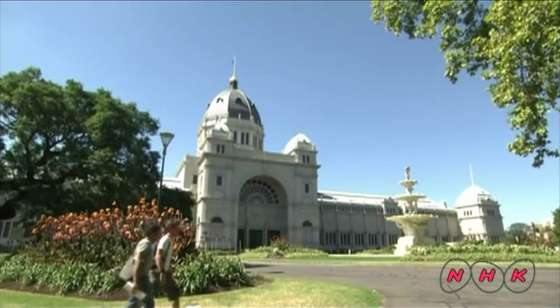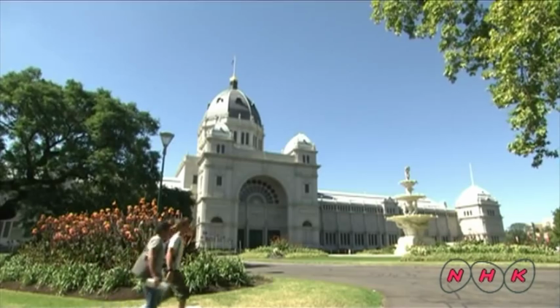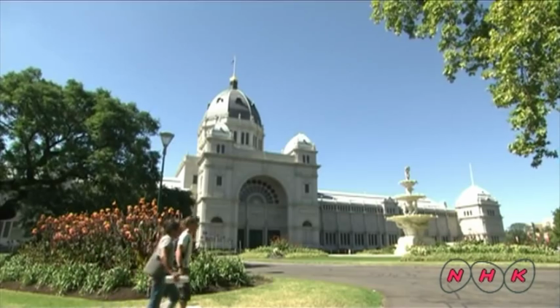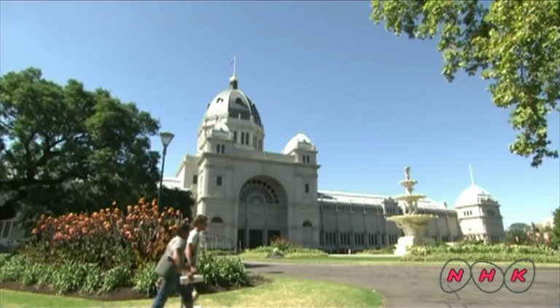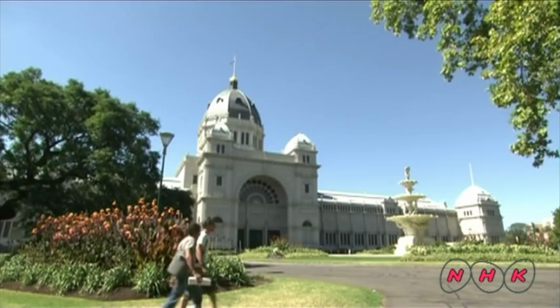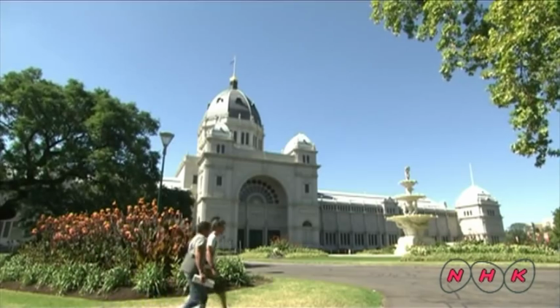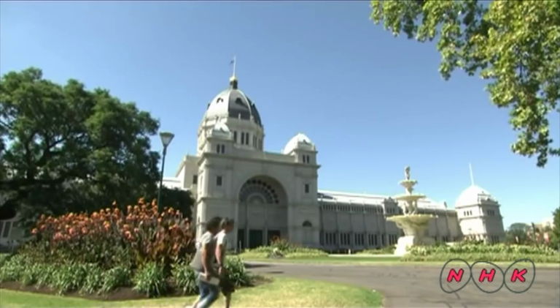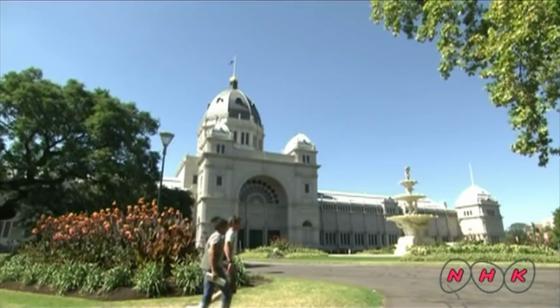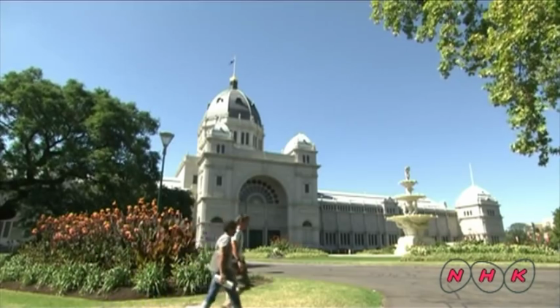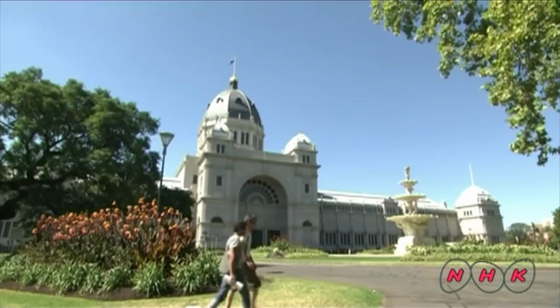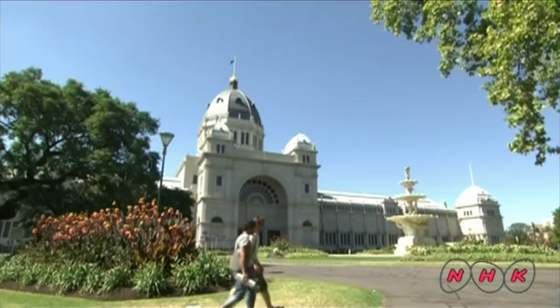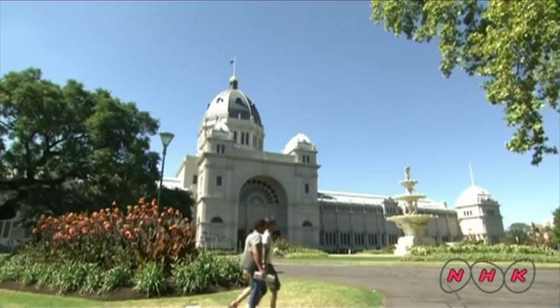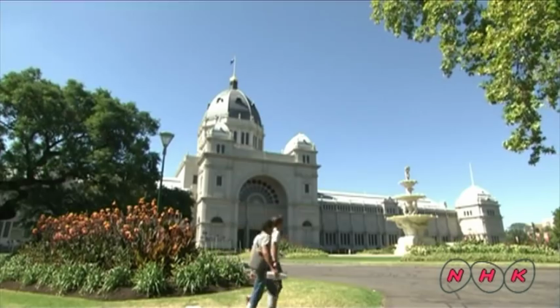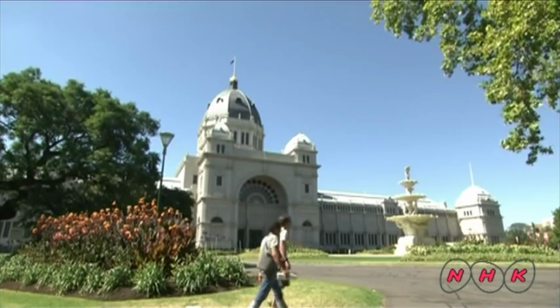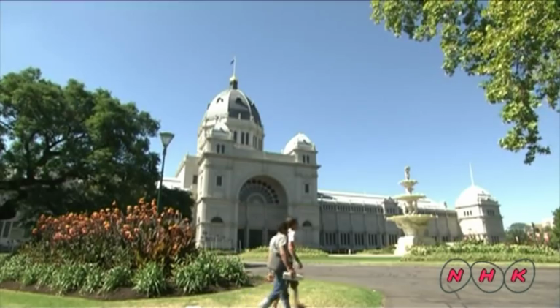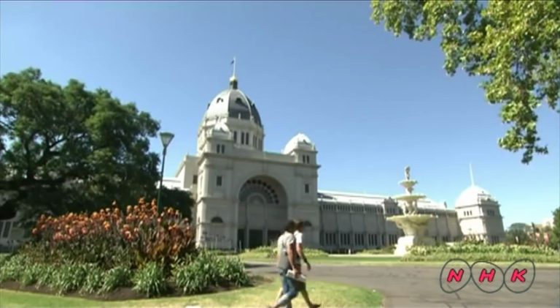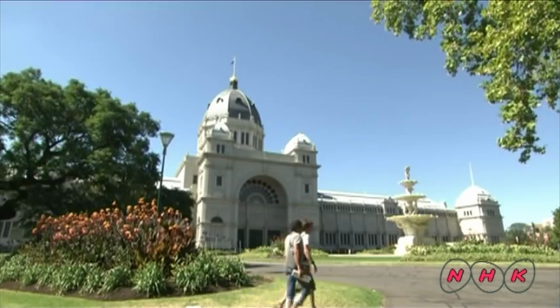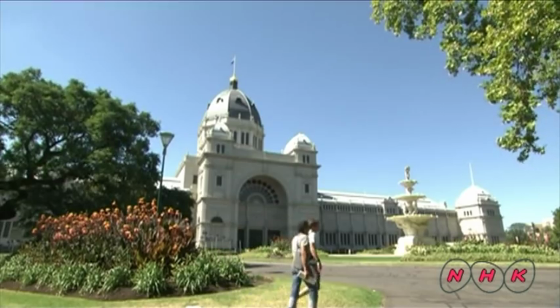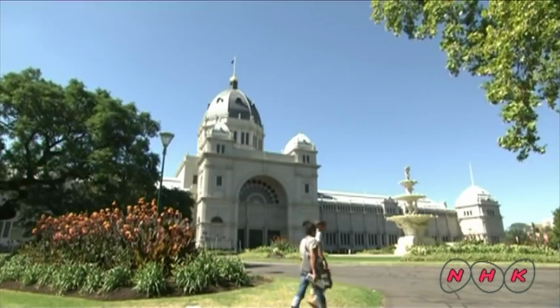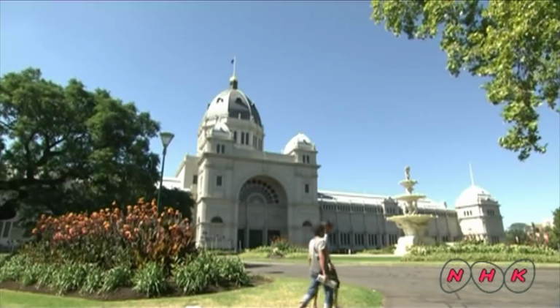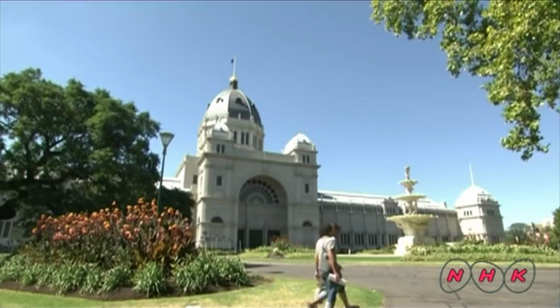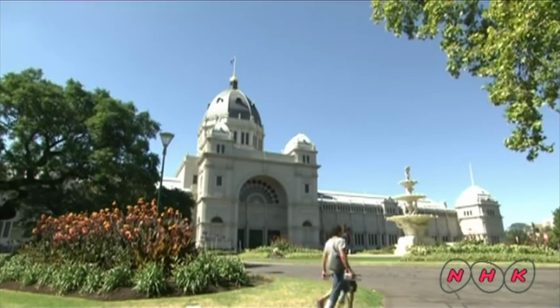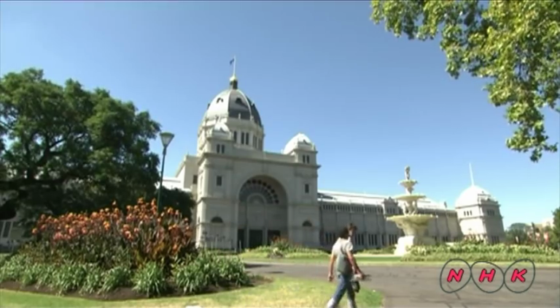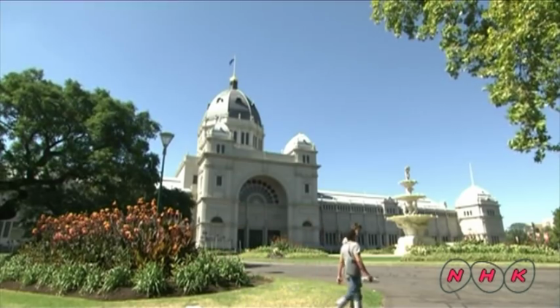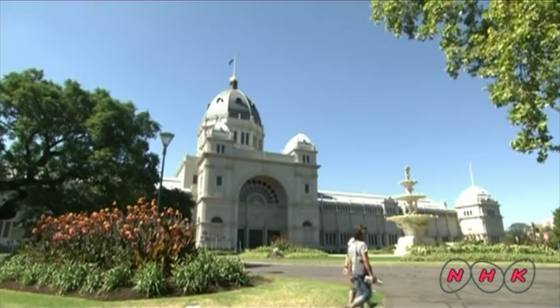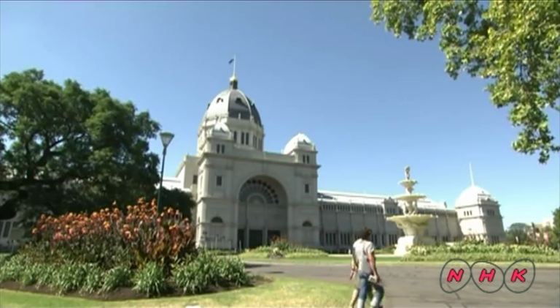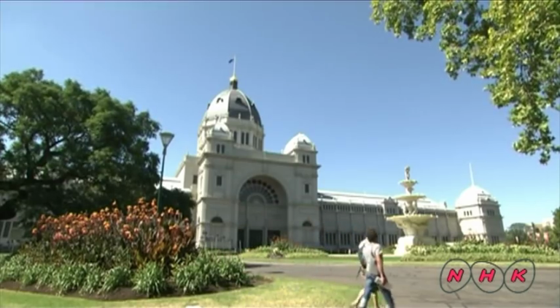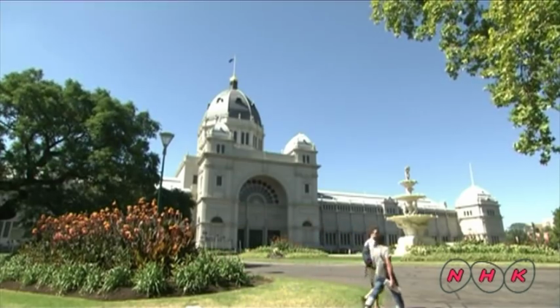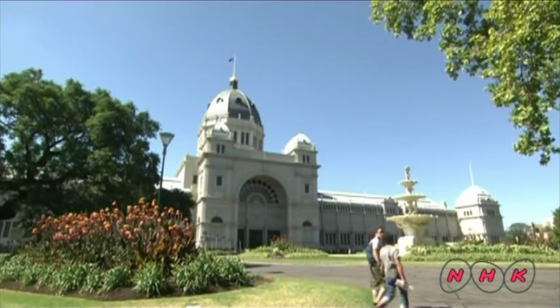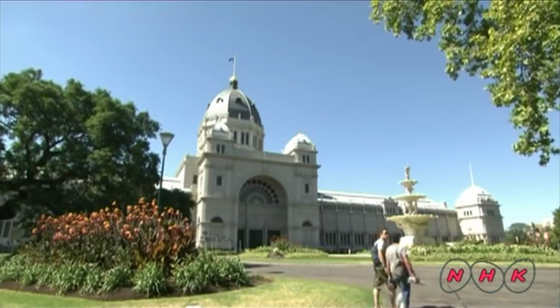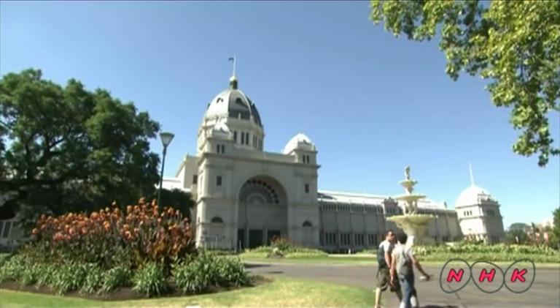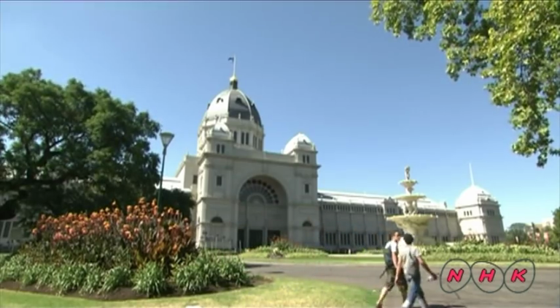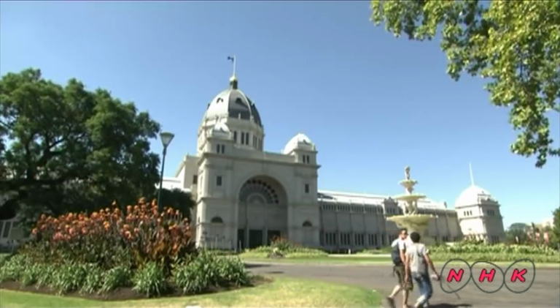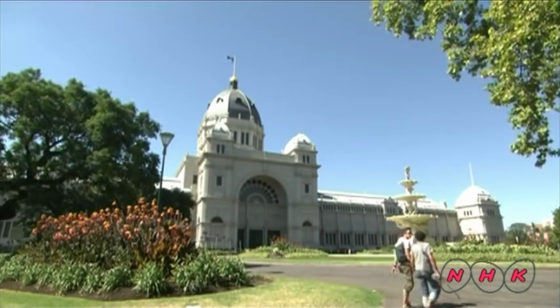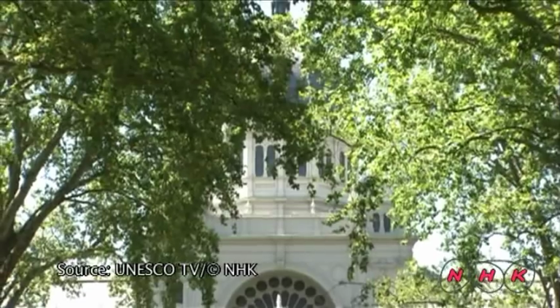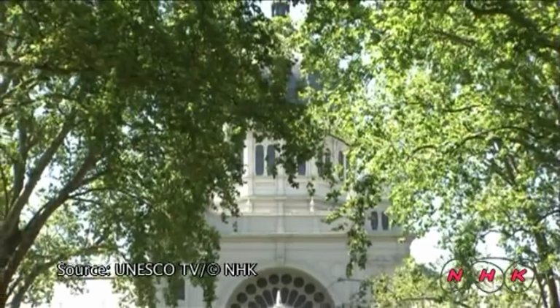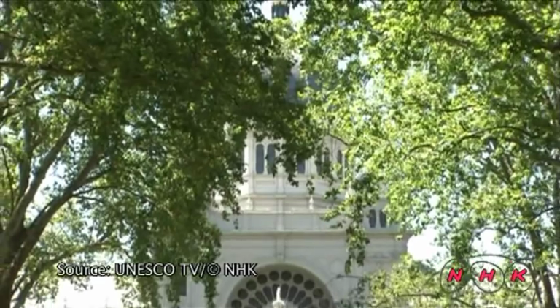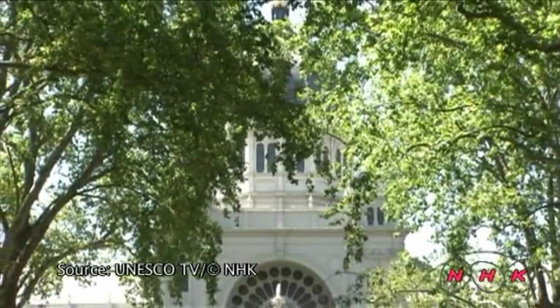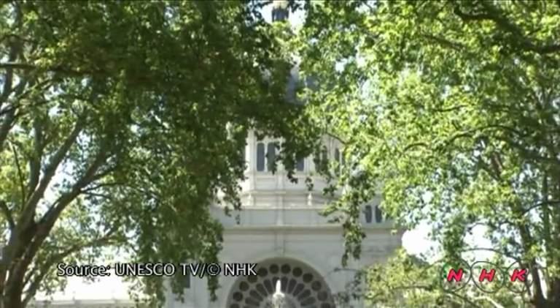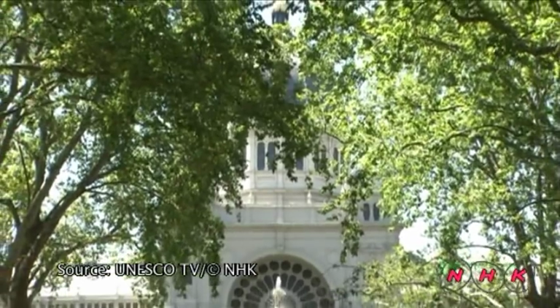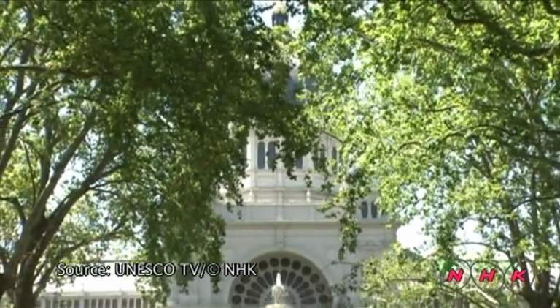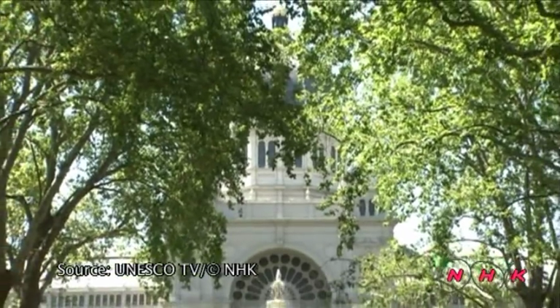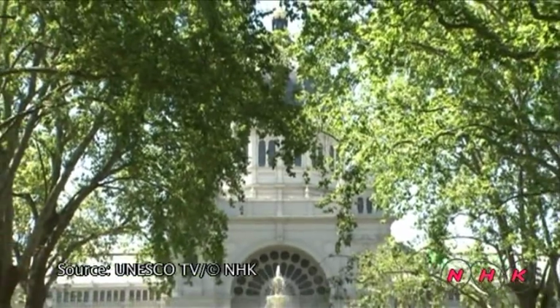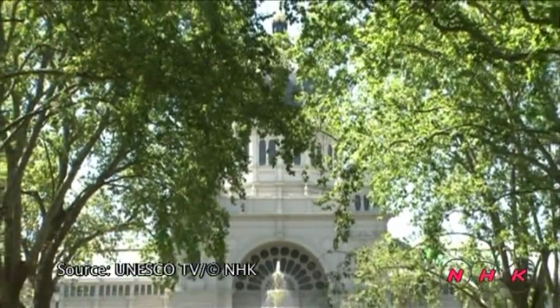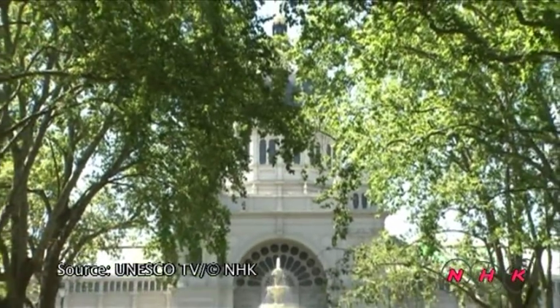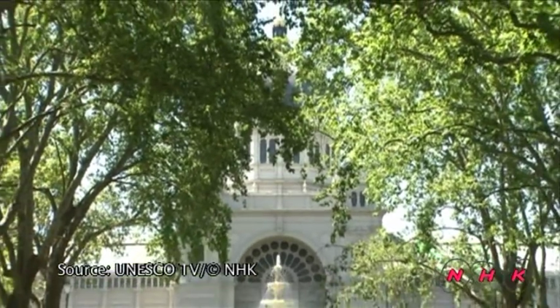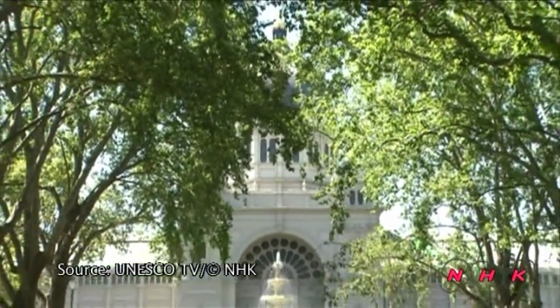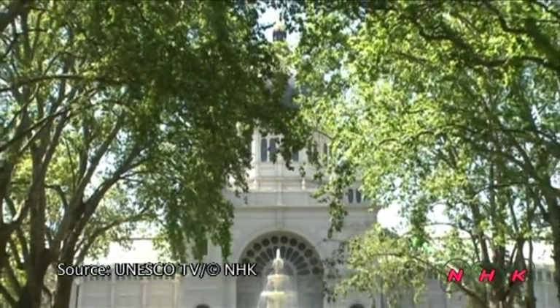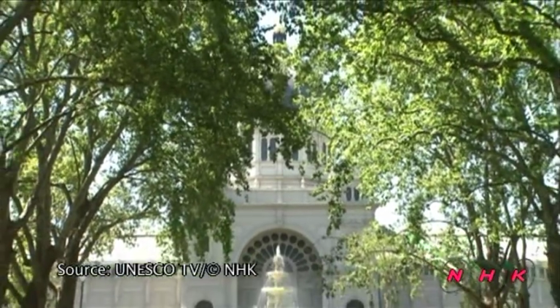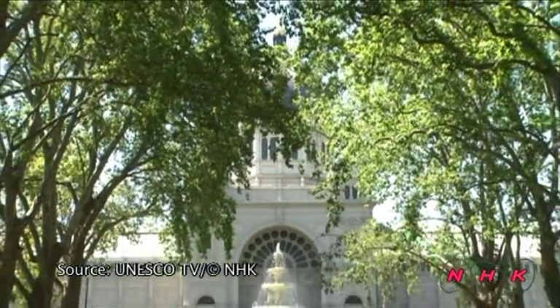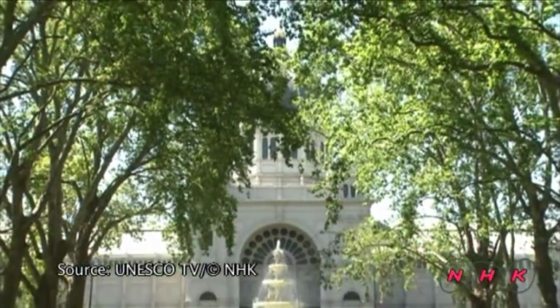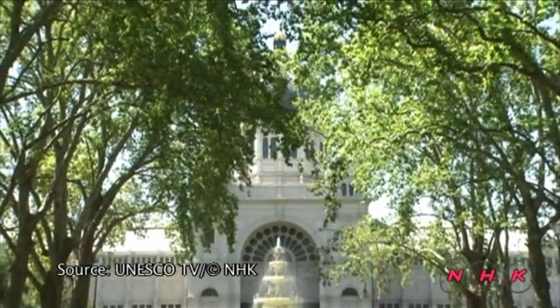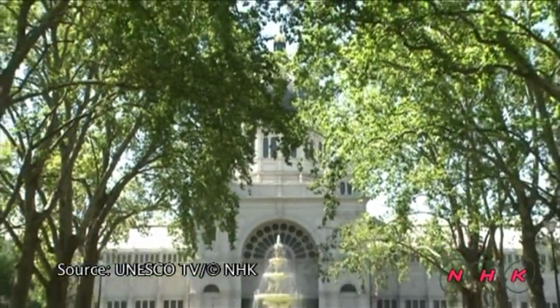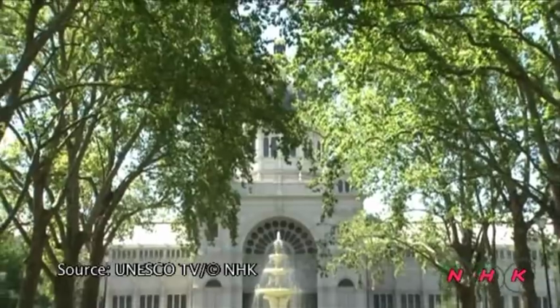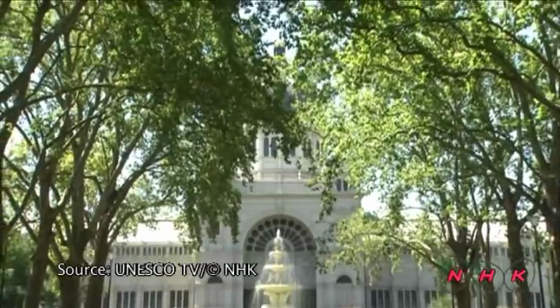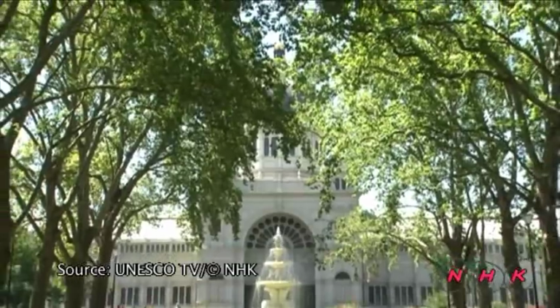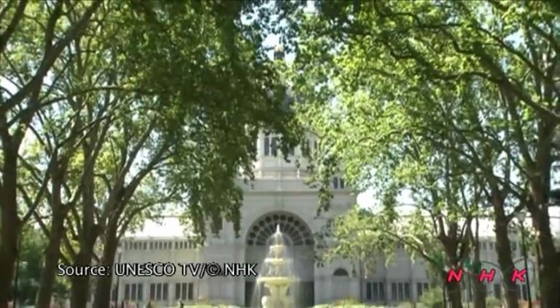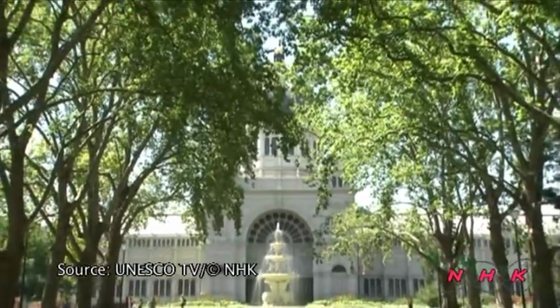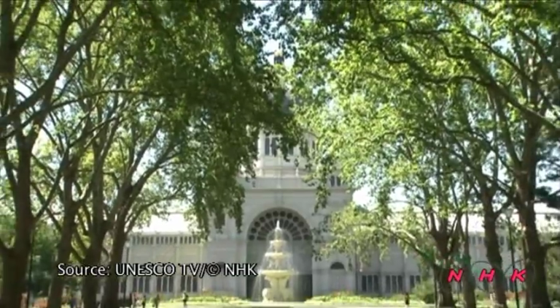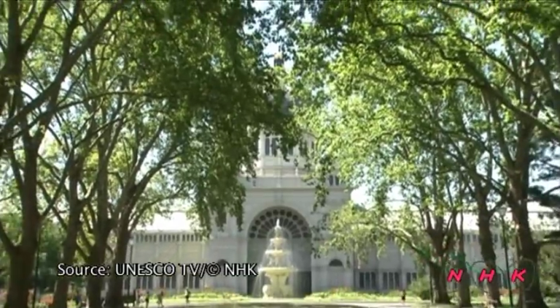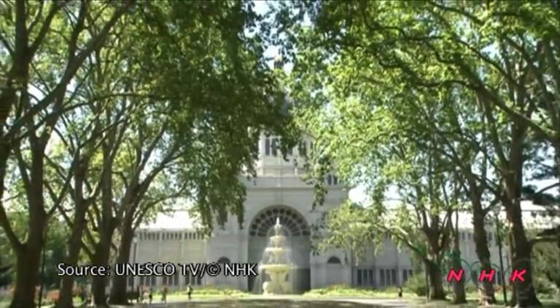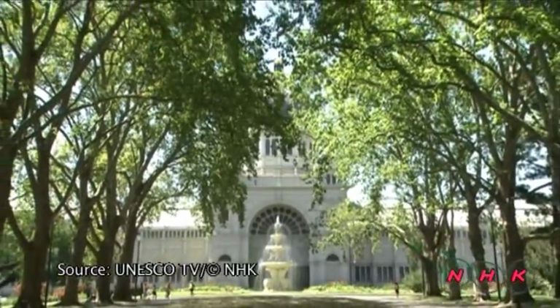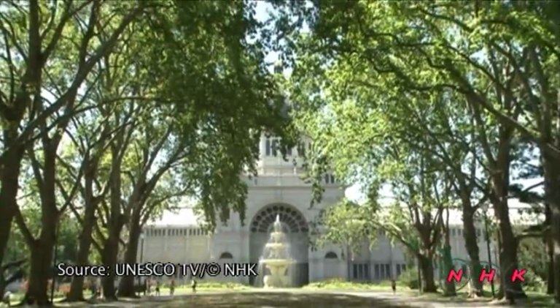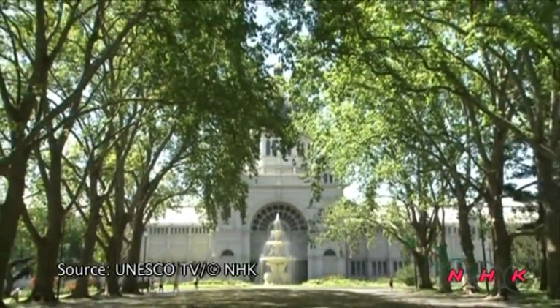Today, the Royal Exhibition Building and Carlton Gardens are very popular with the citizens of Melbourne.